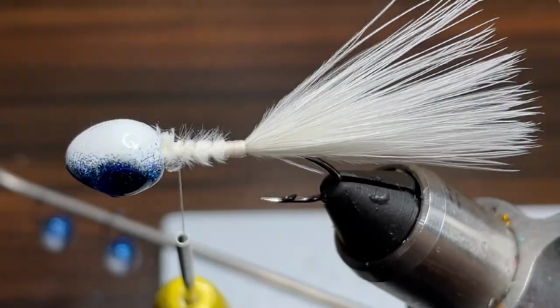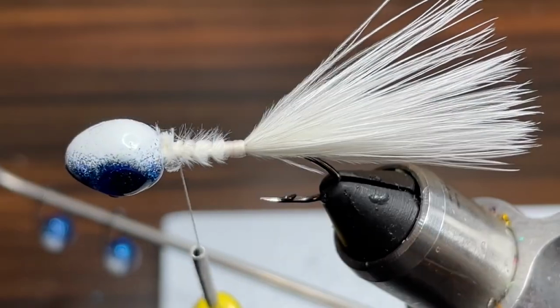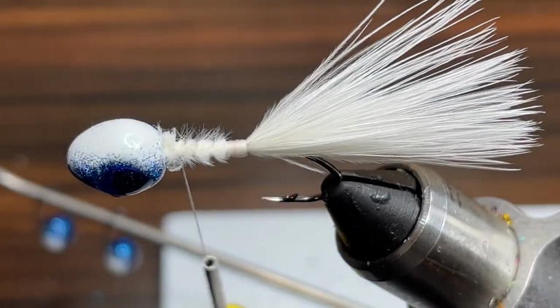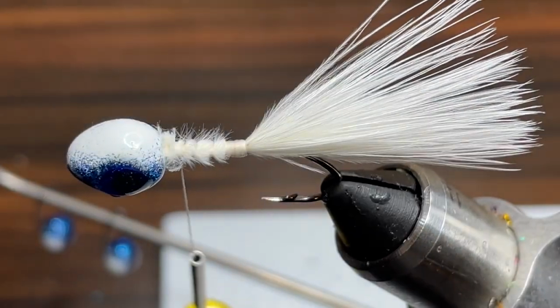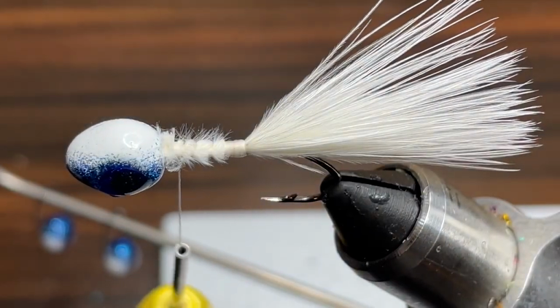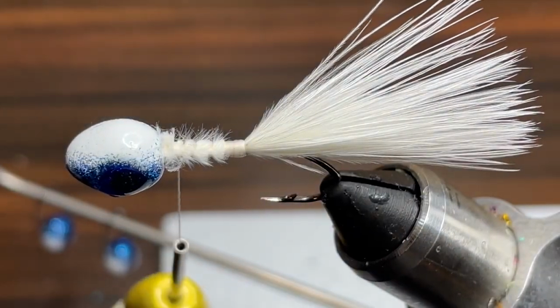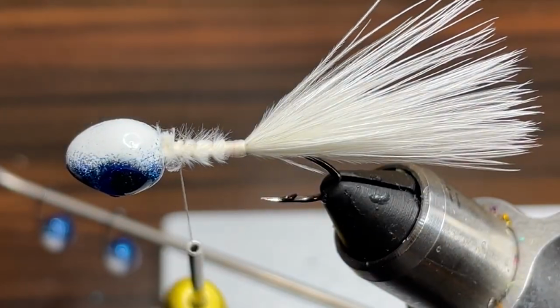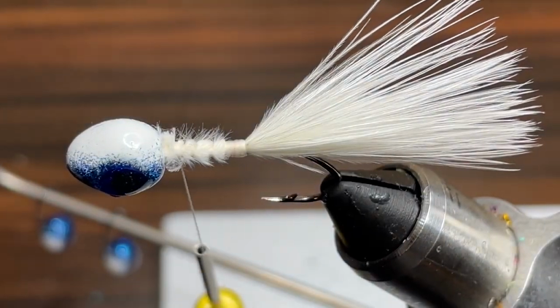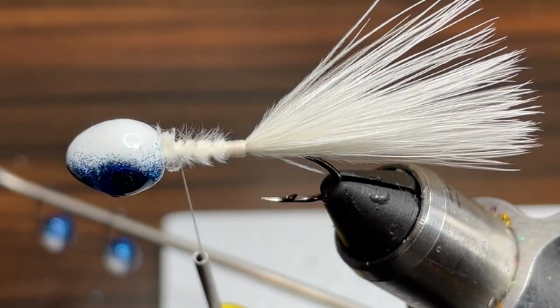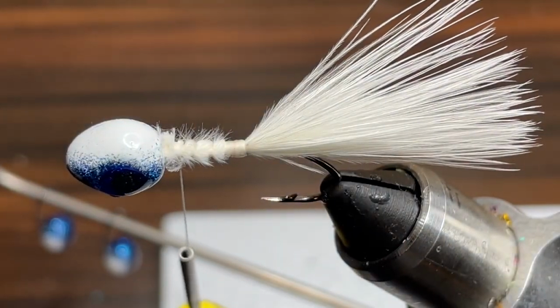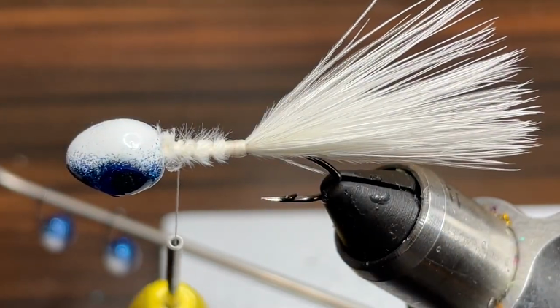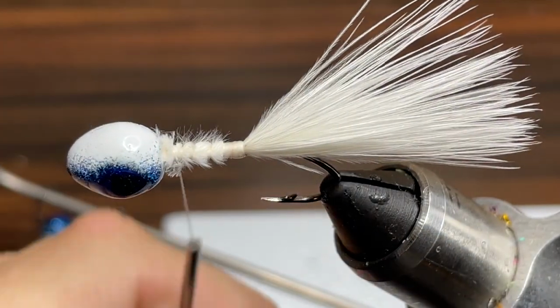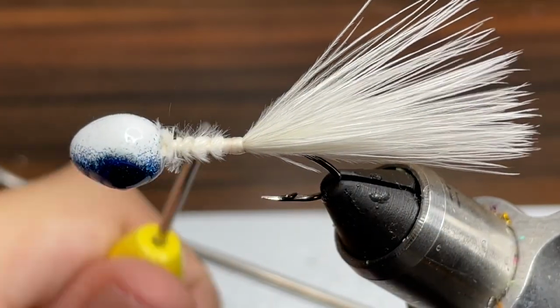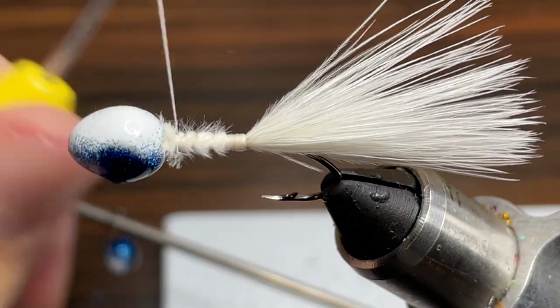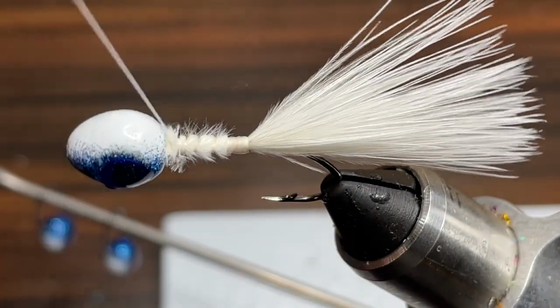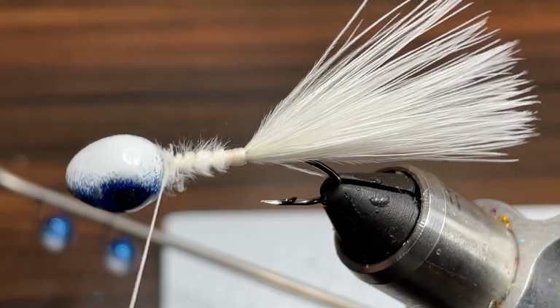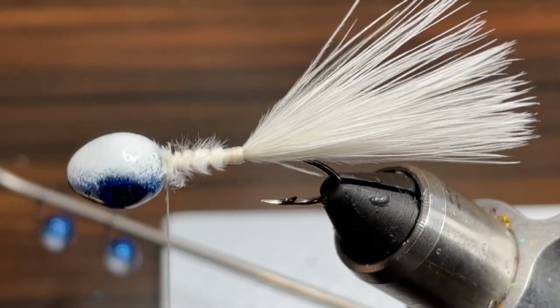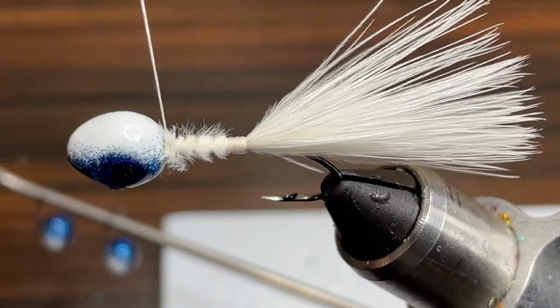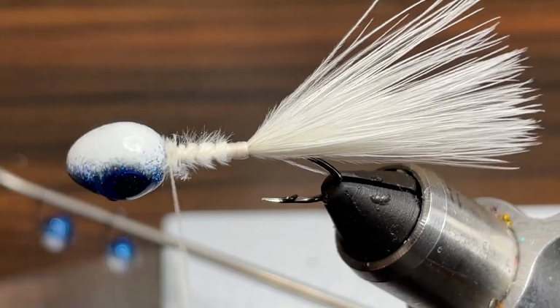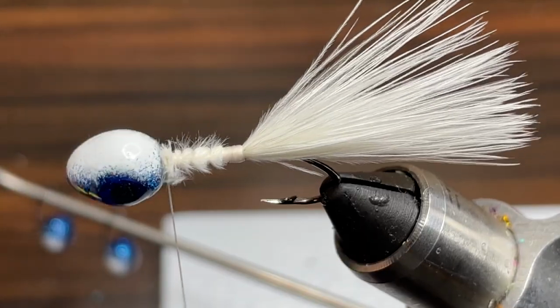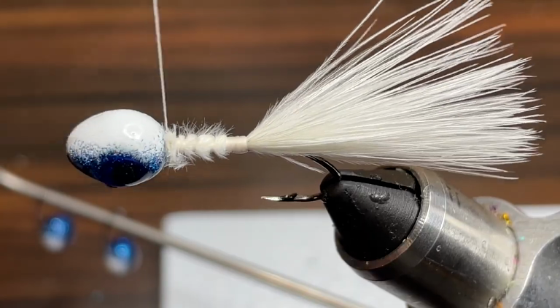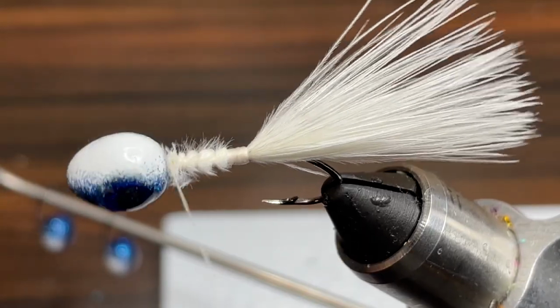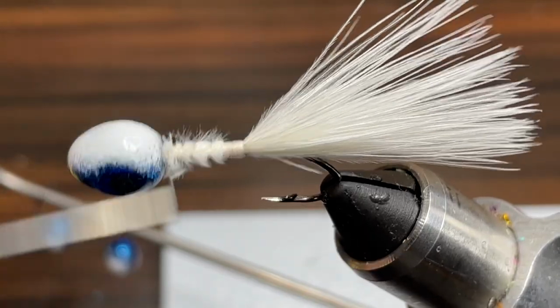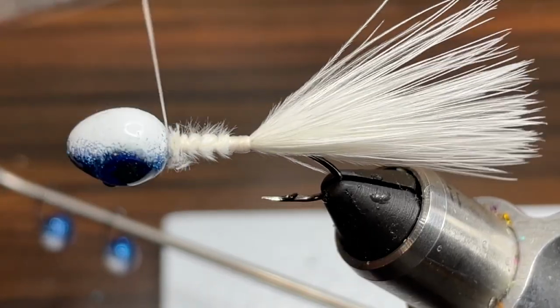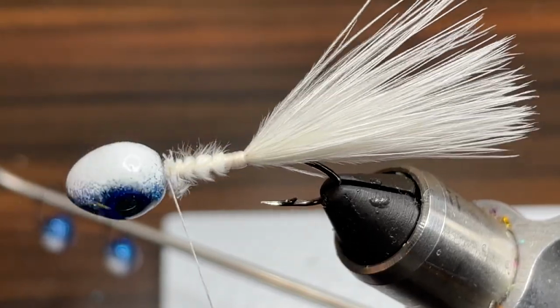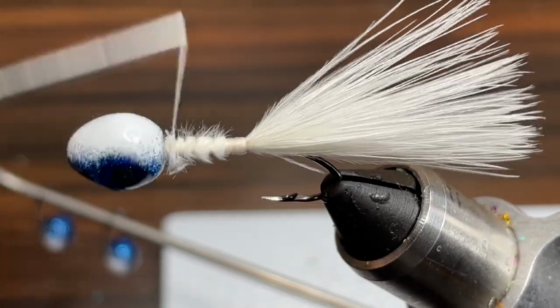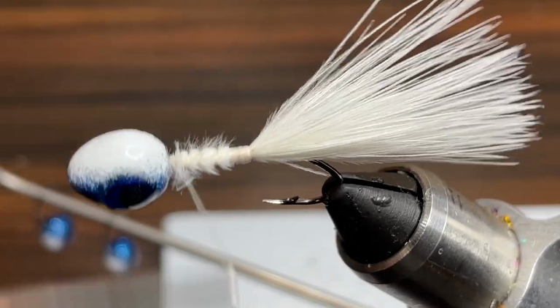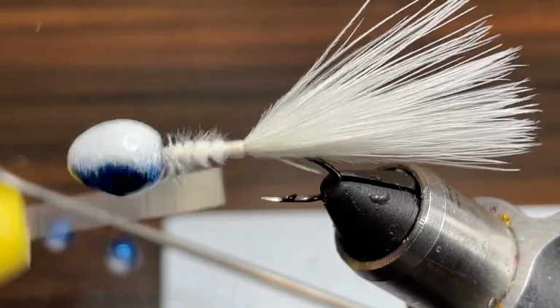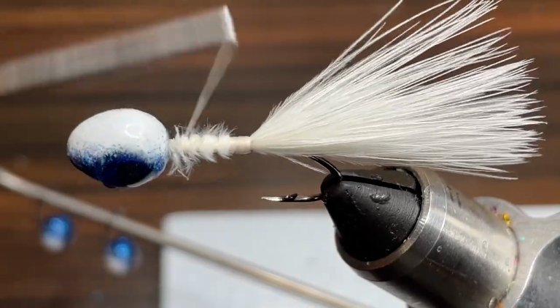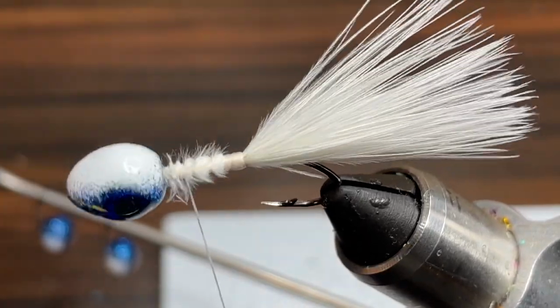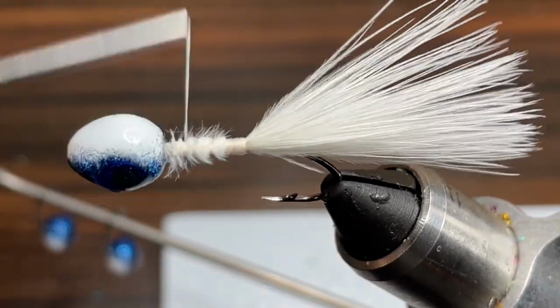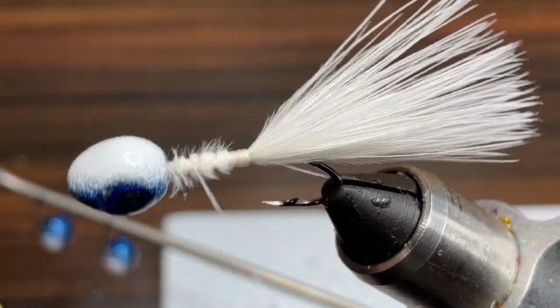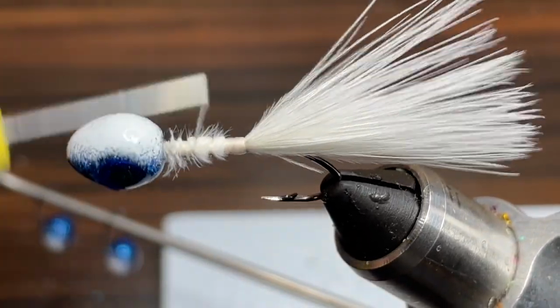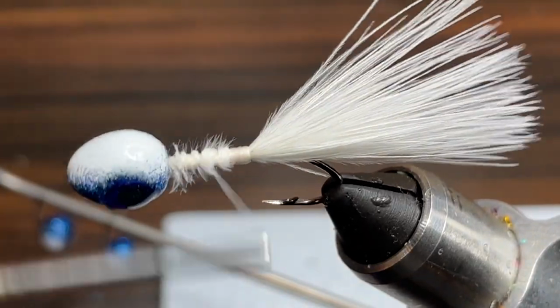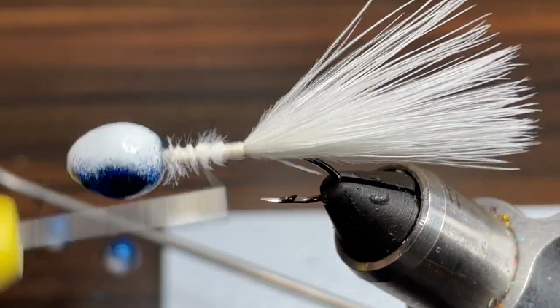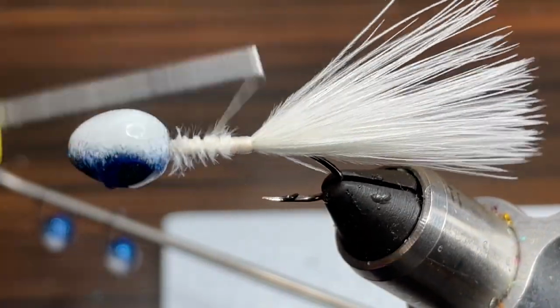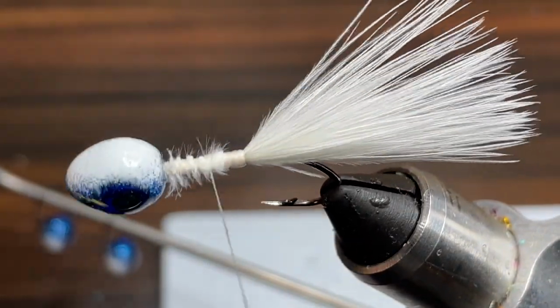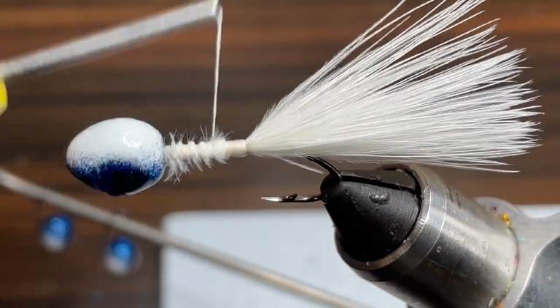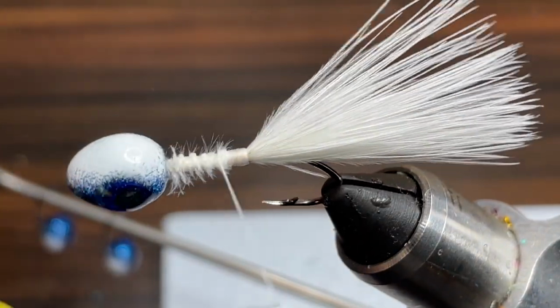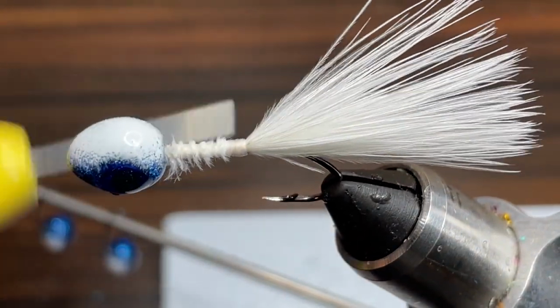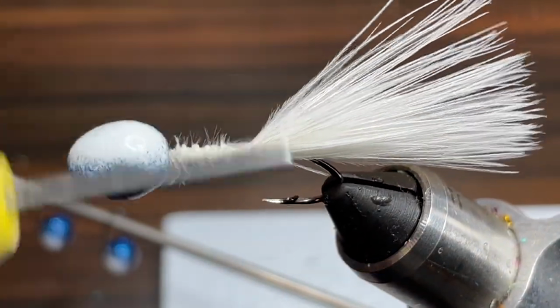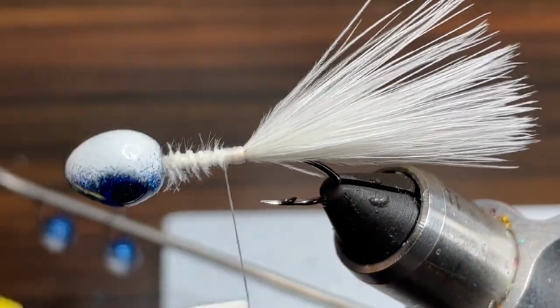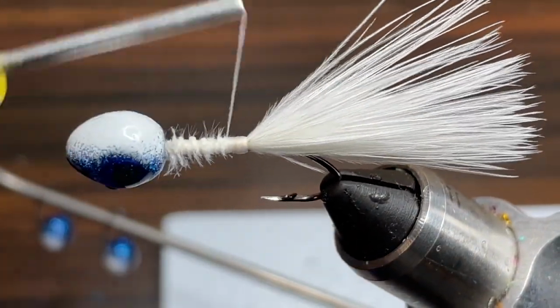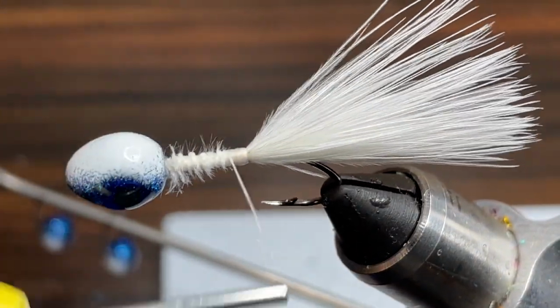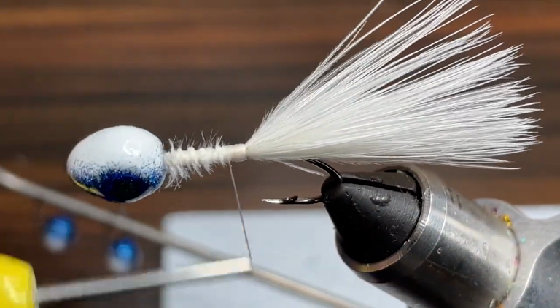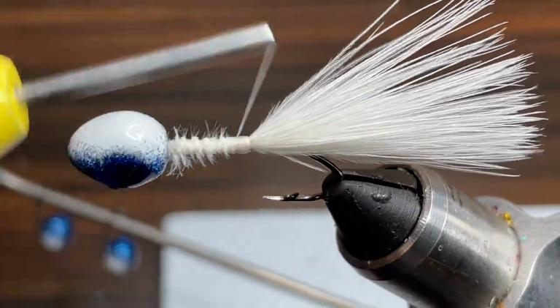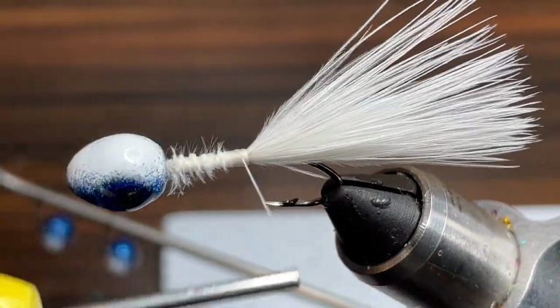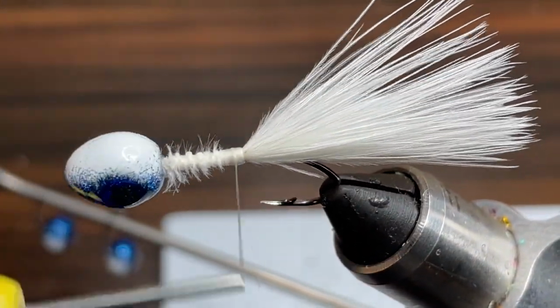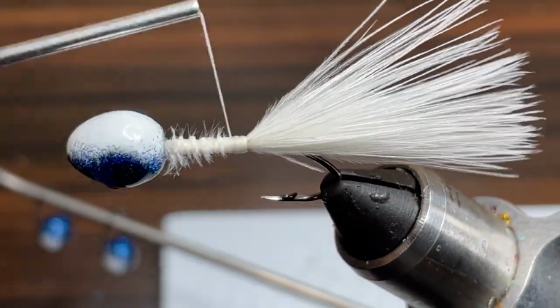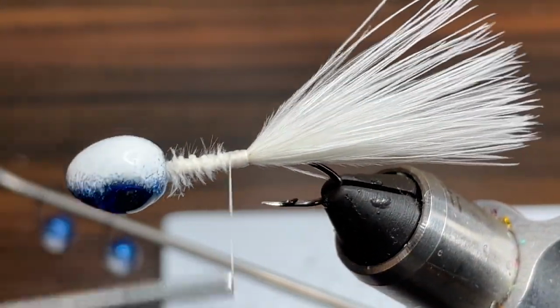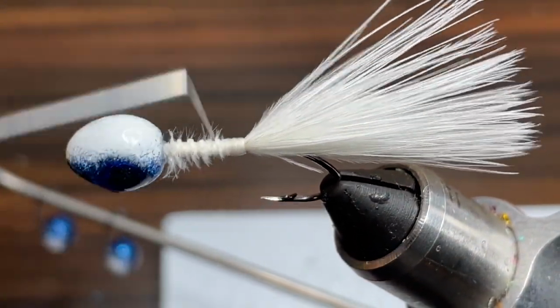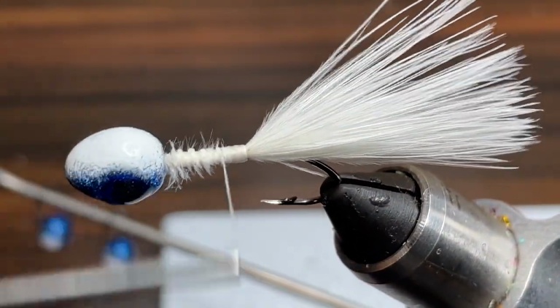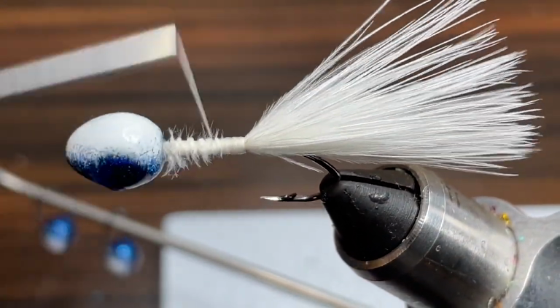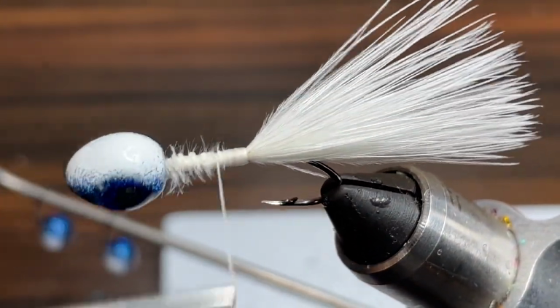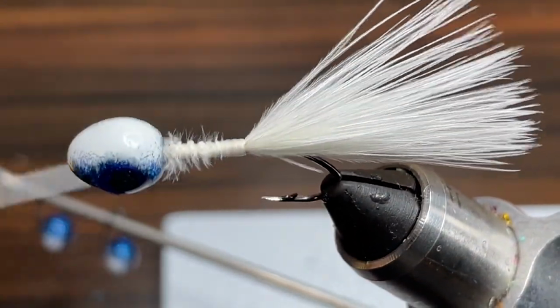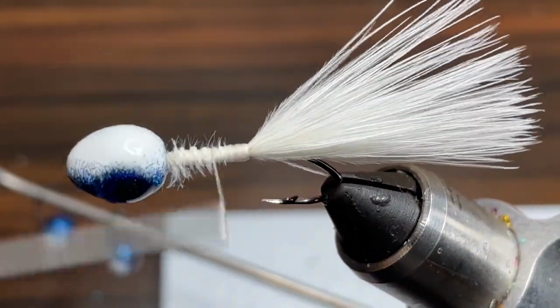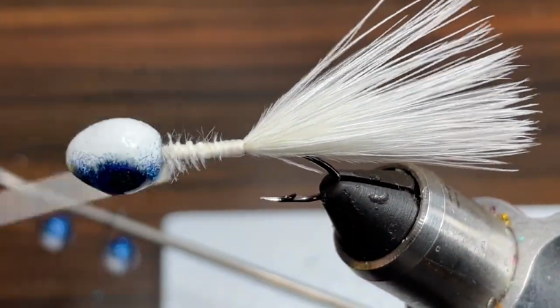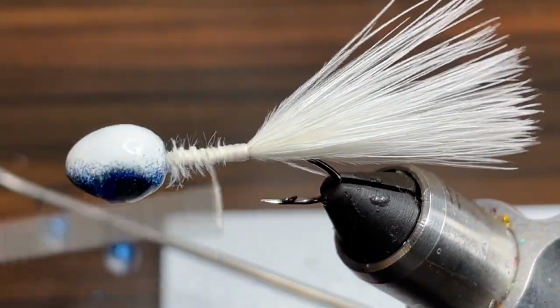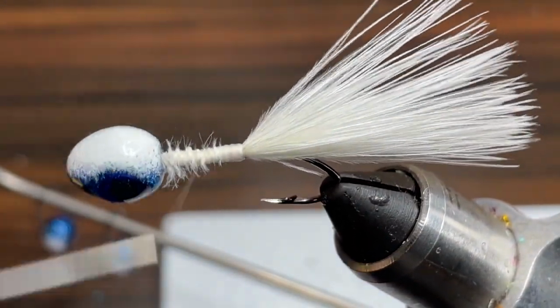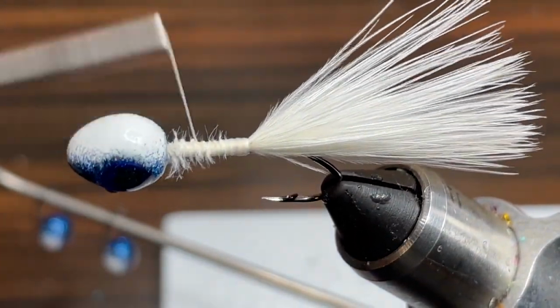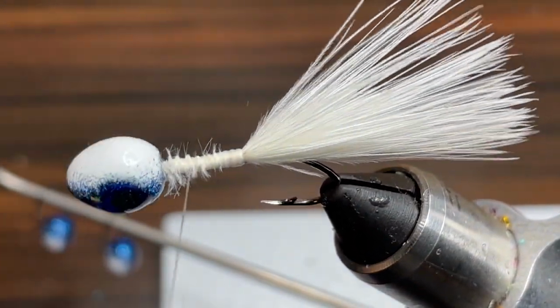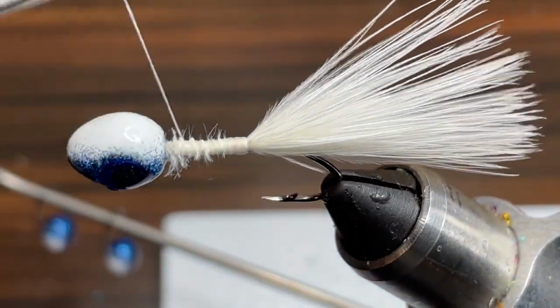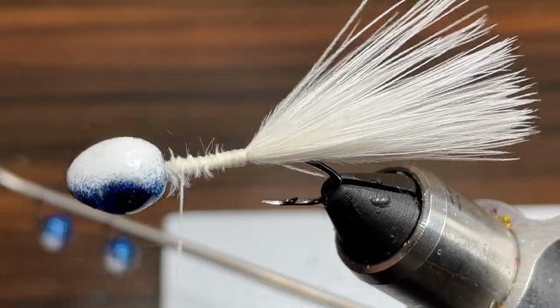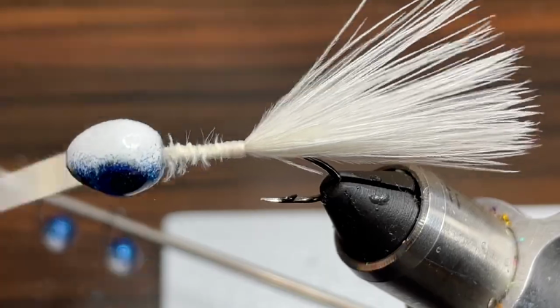Then I'm just going to take my thread and wrap over the feather just a little bit more to make sure it's tied down all the way and there's a nice little layer of thread on the hook.